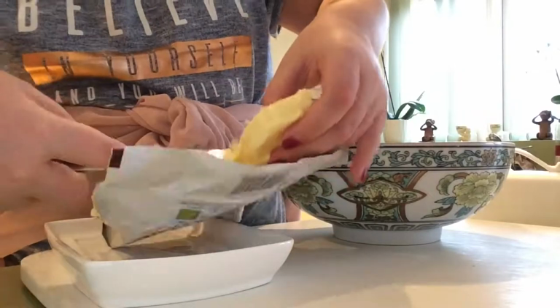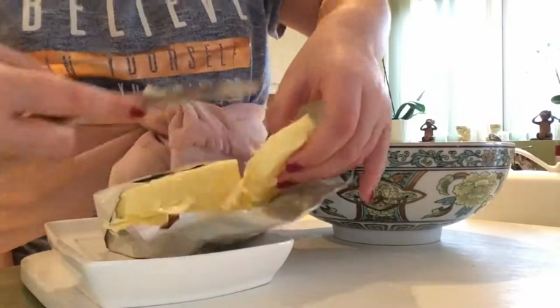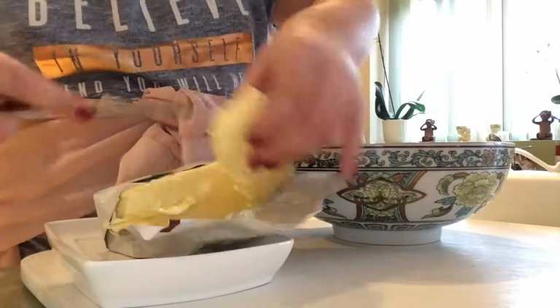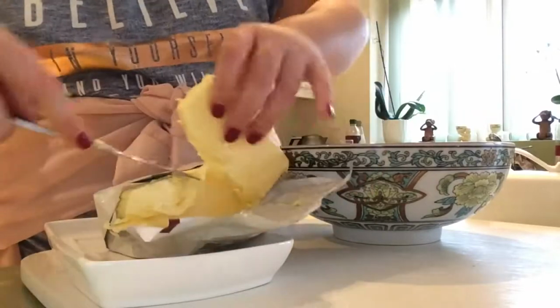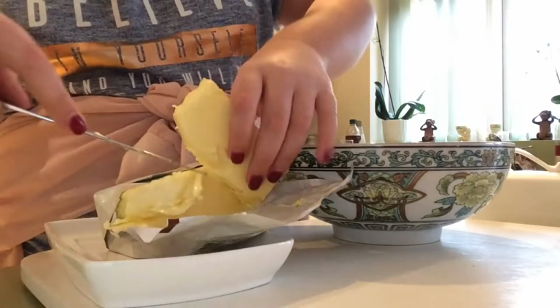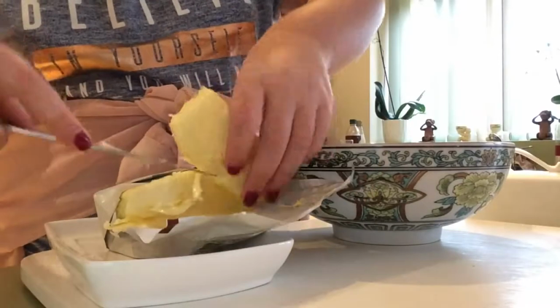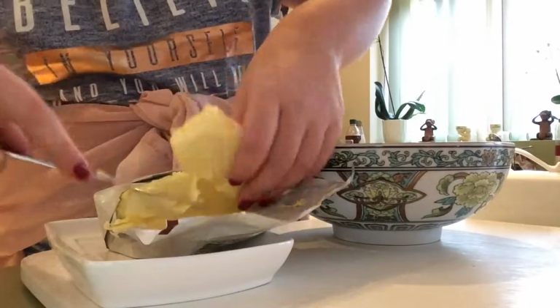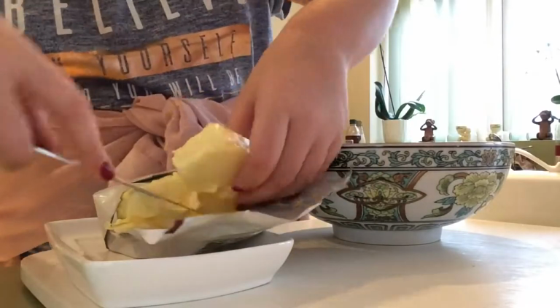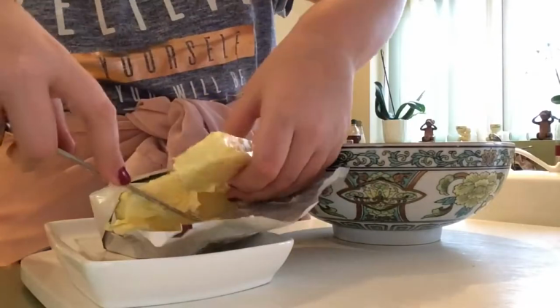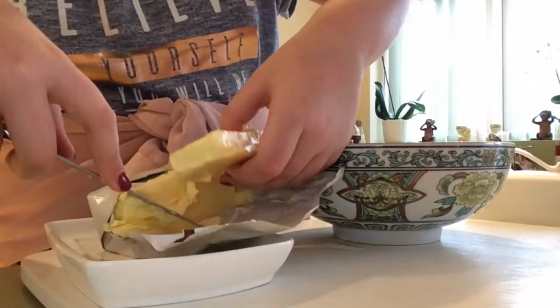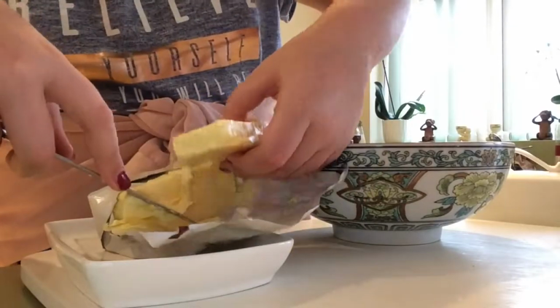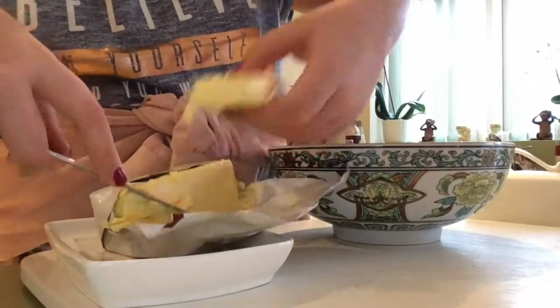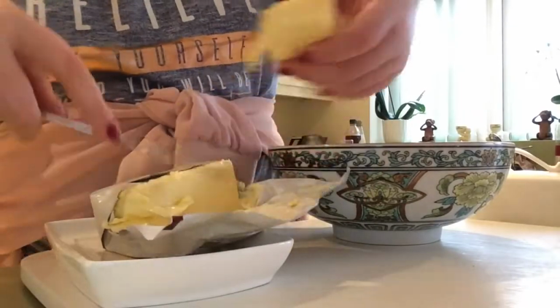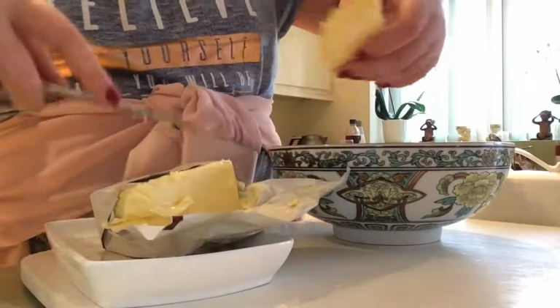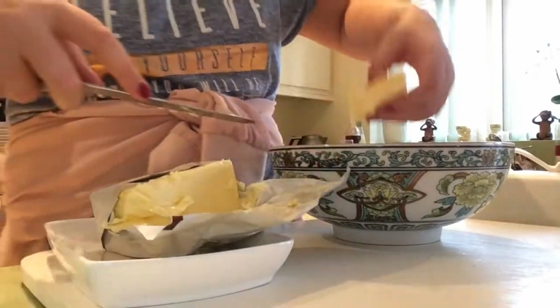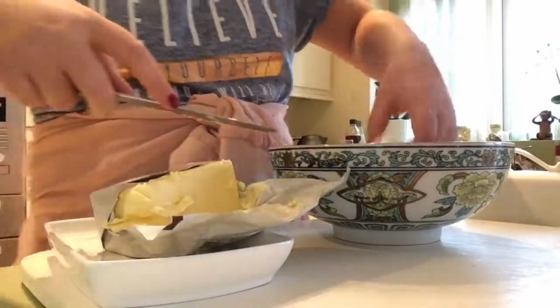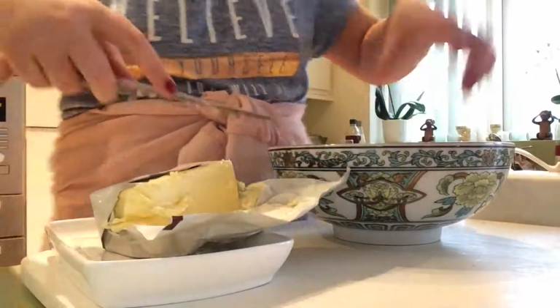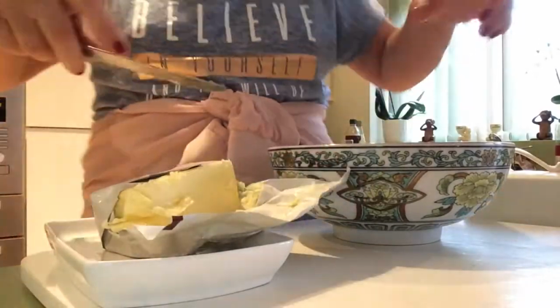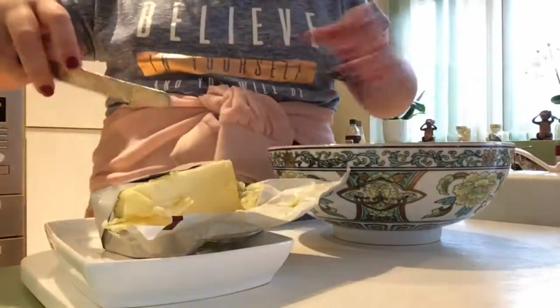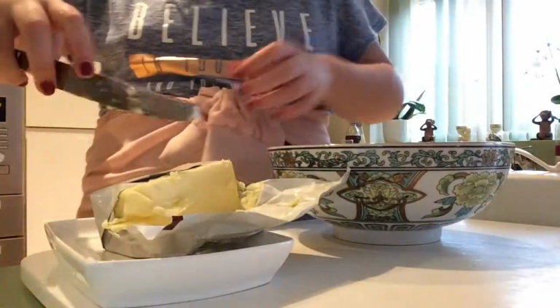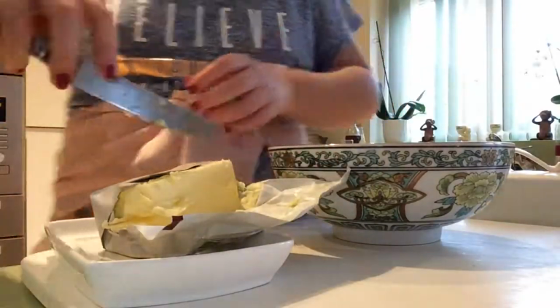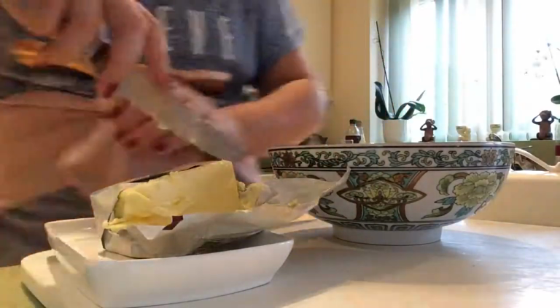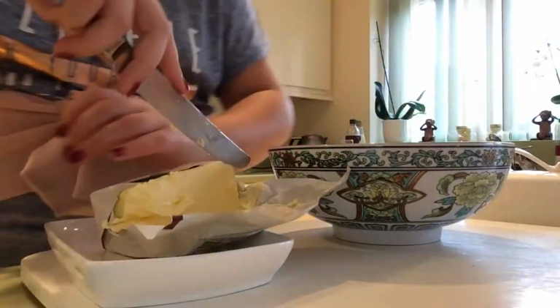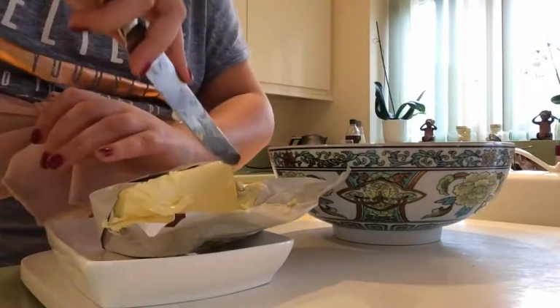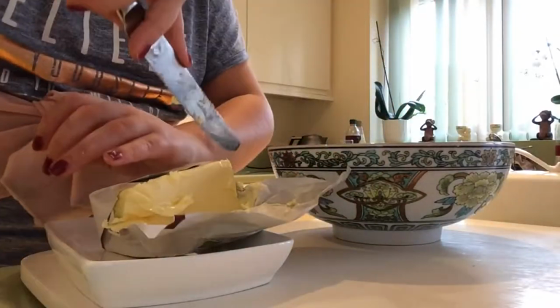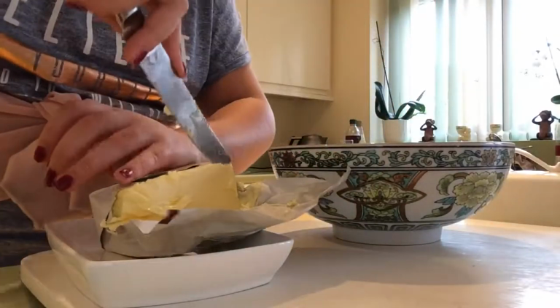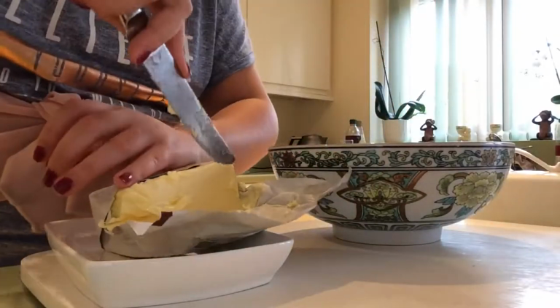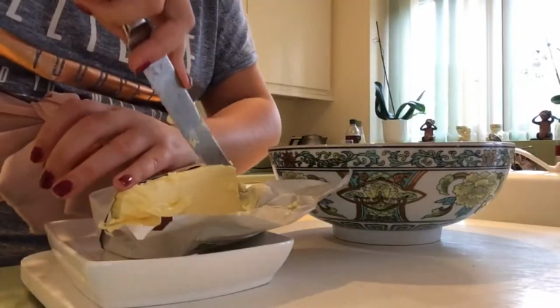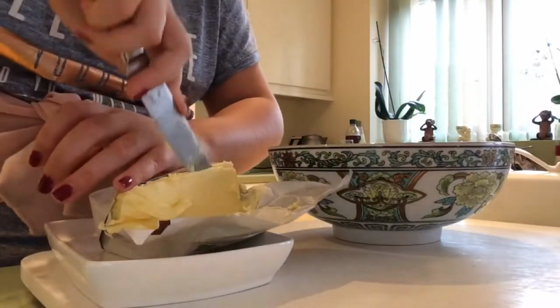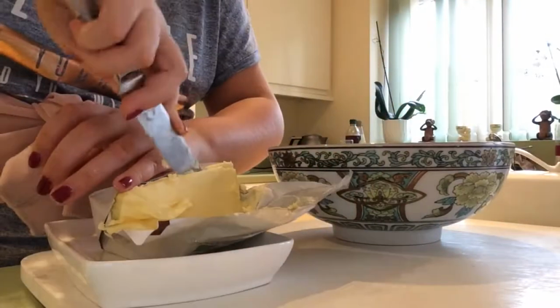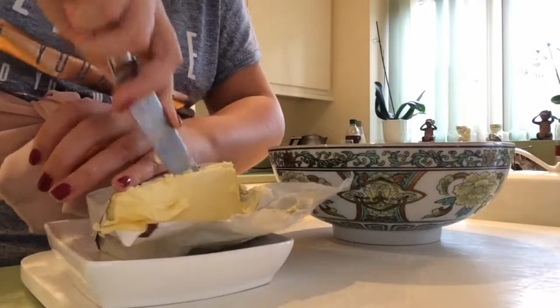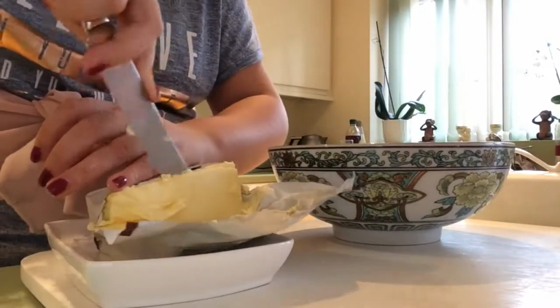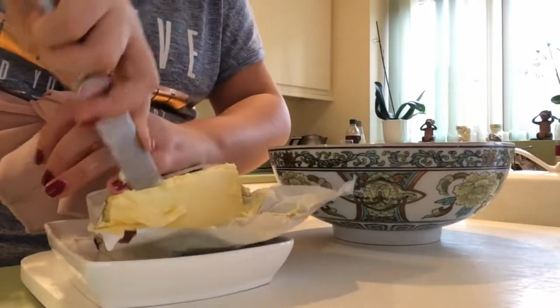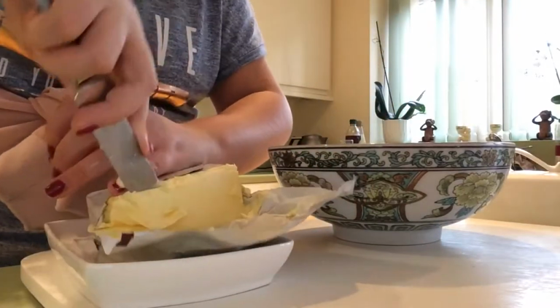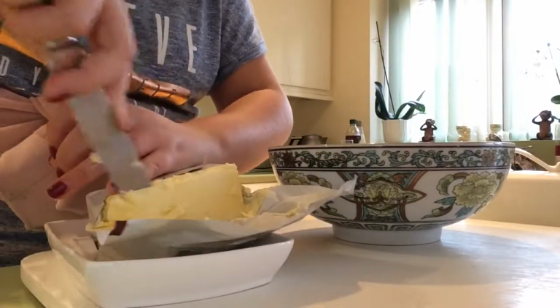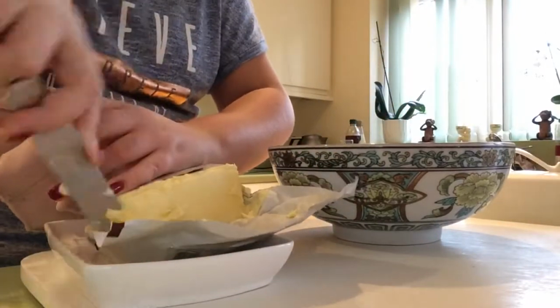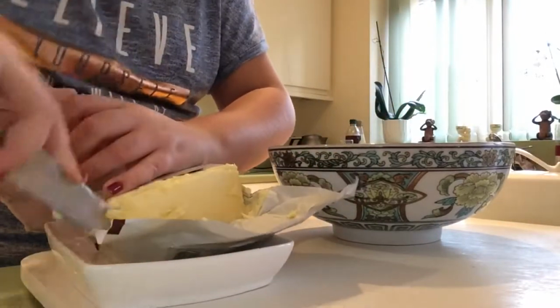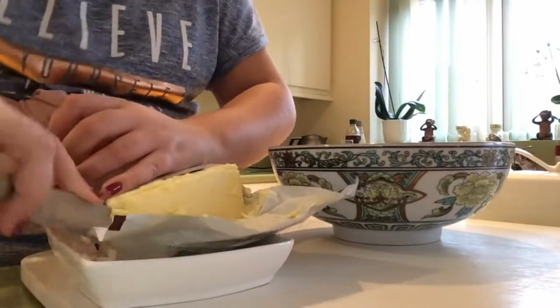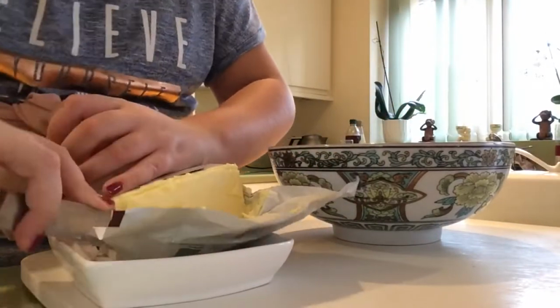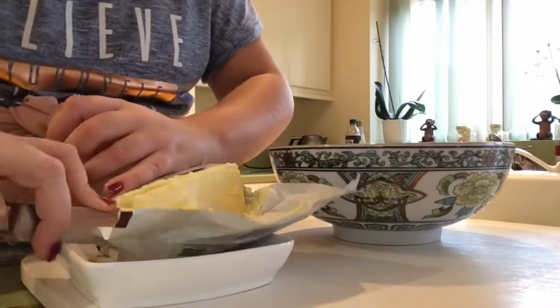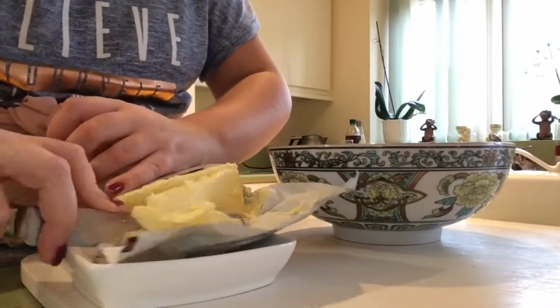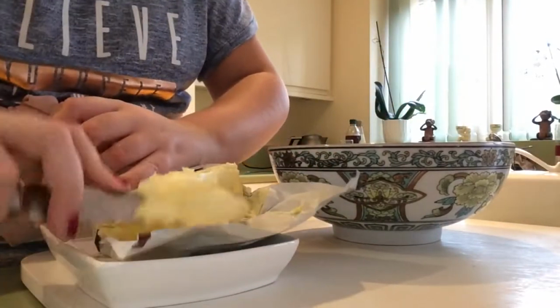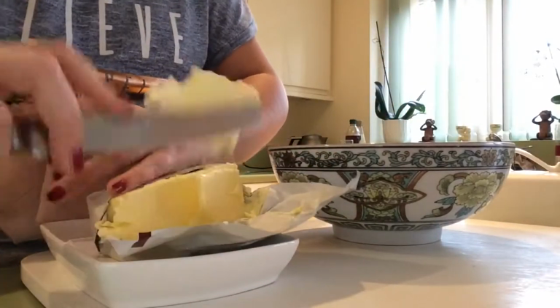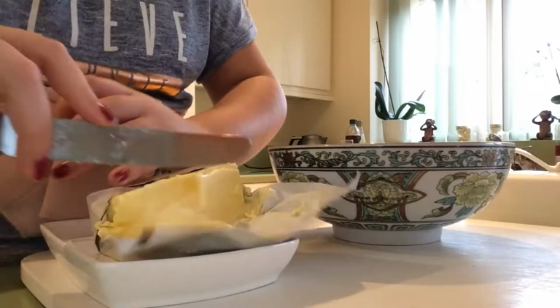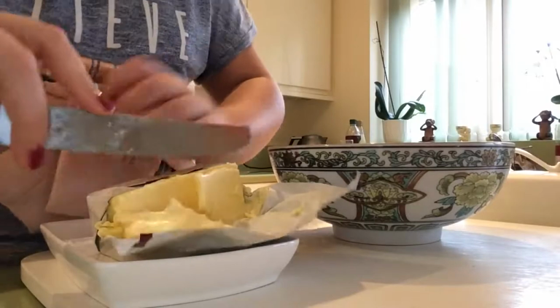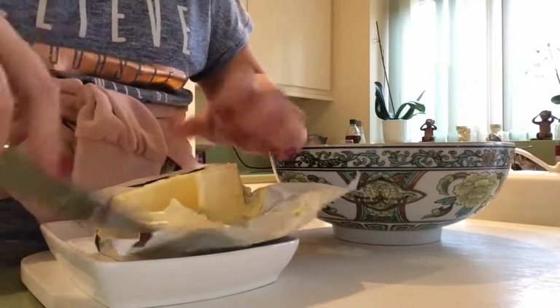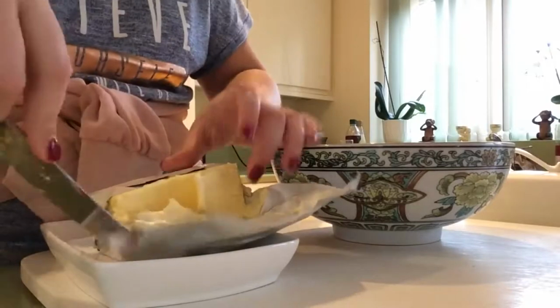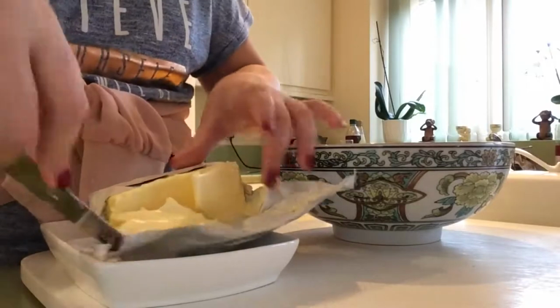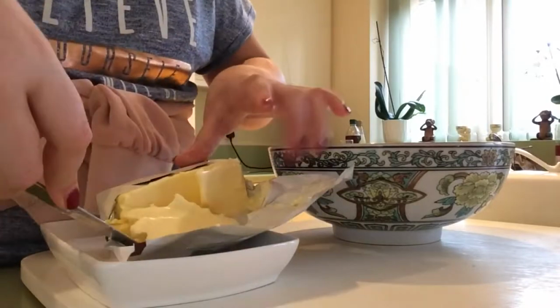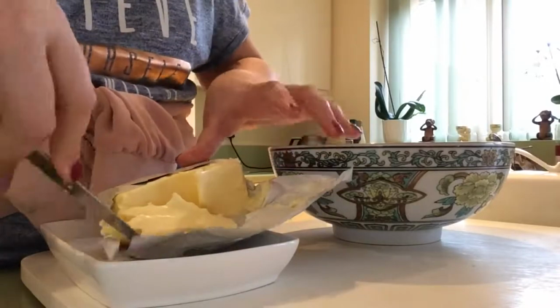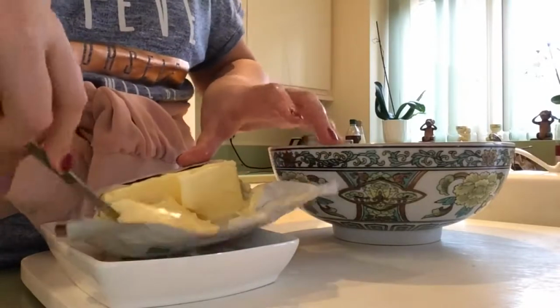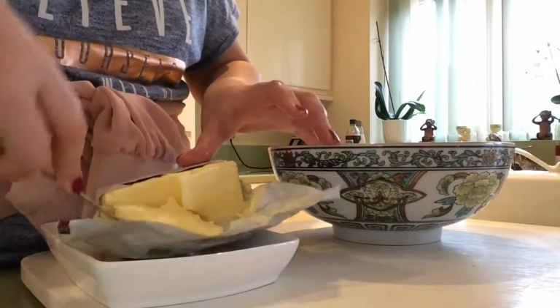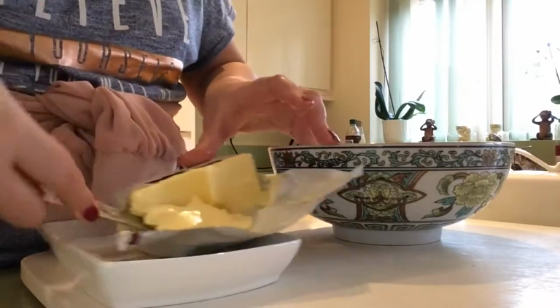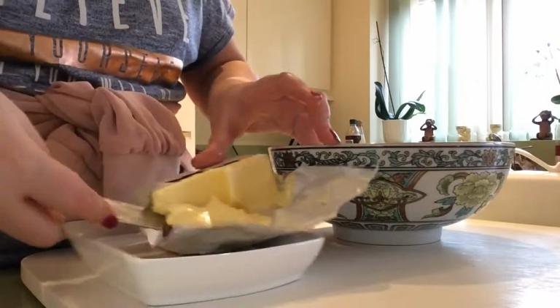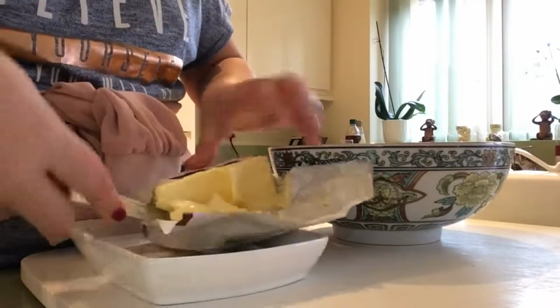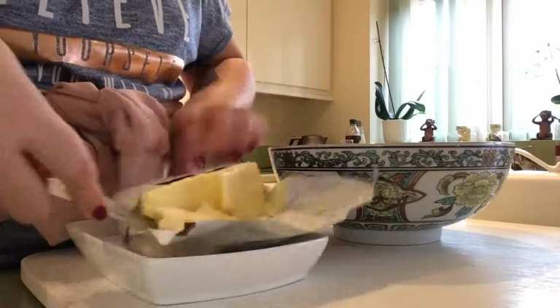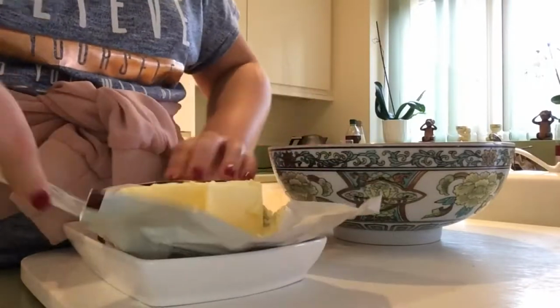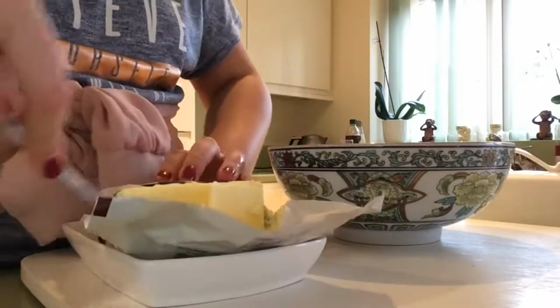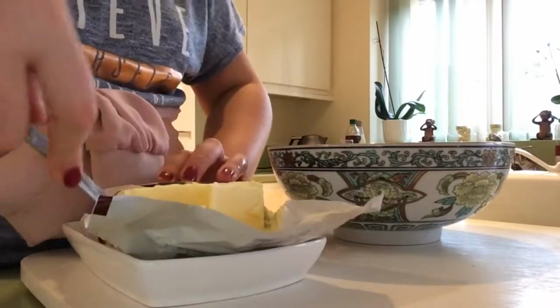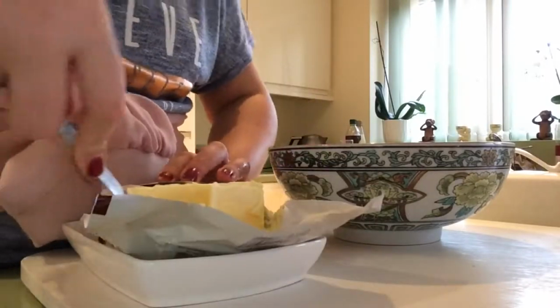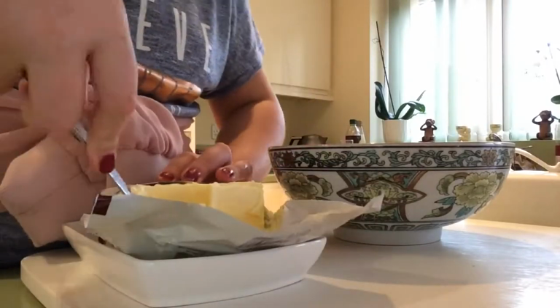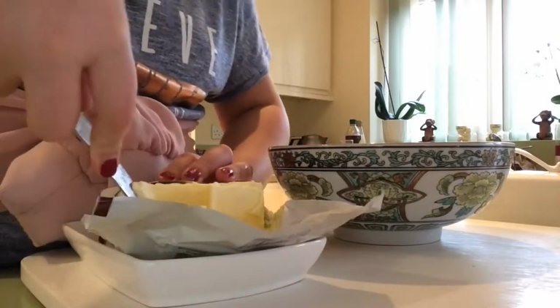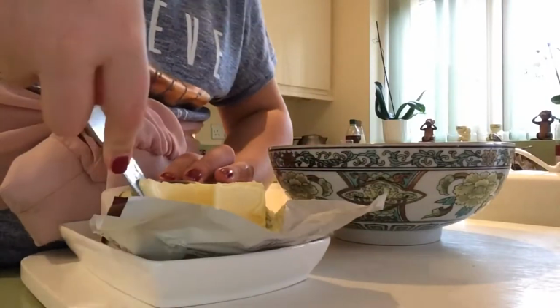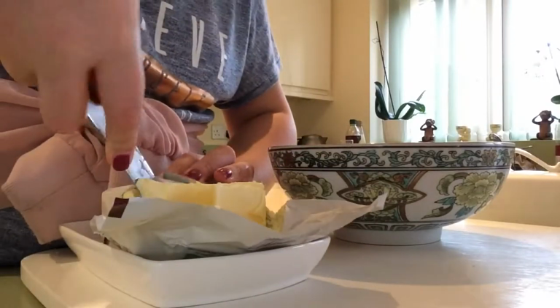Make sure your butter is at room temperature so it's easier to cream together with the other ingredients.